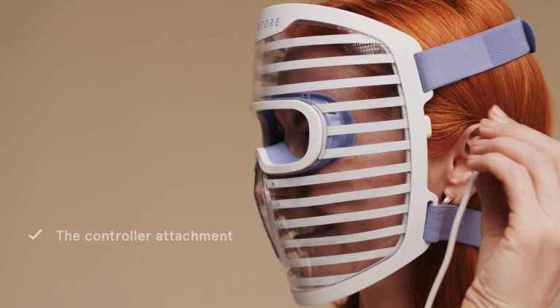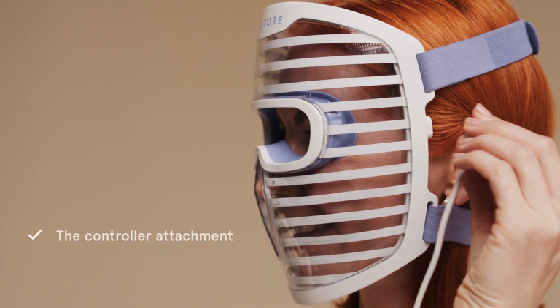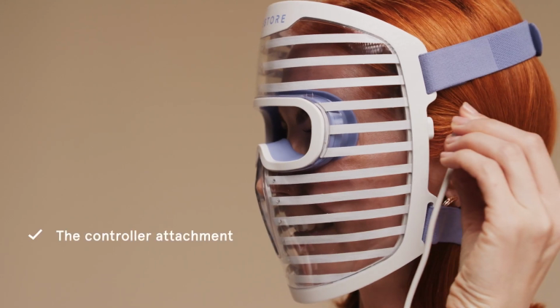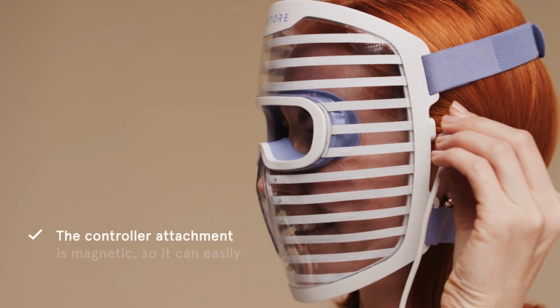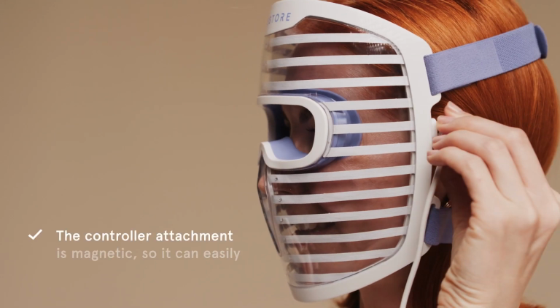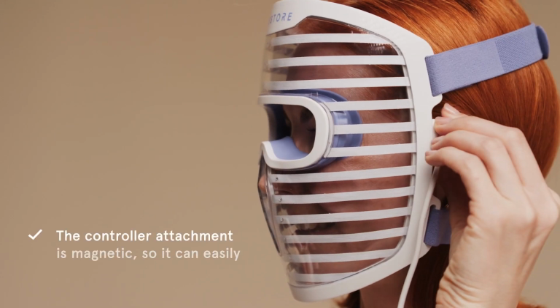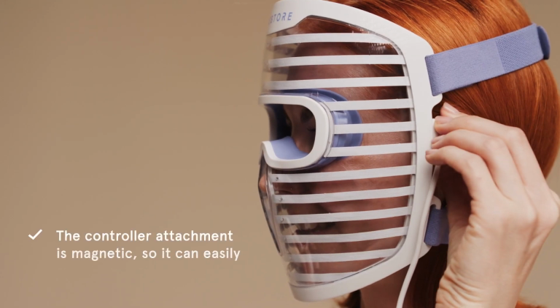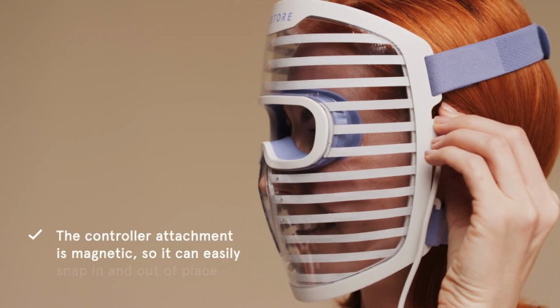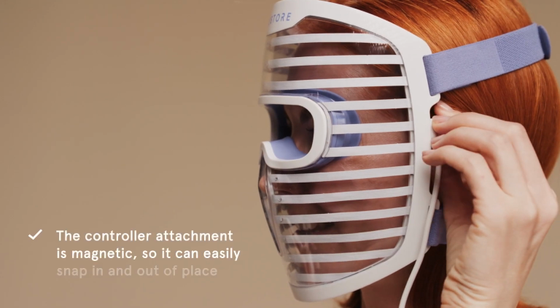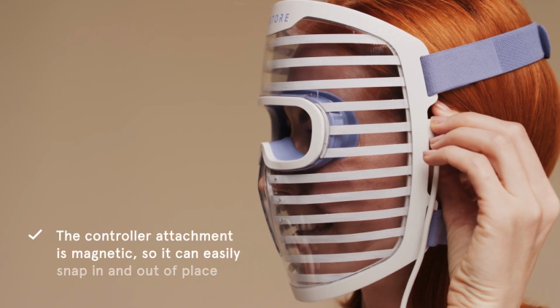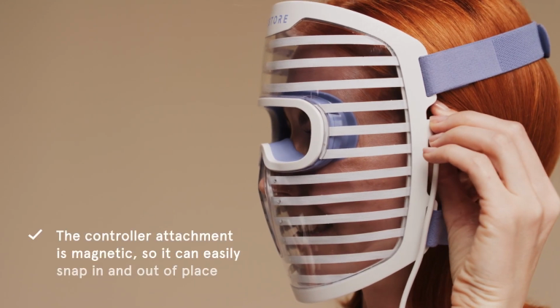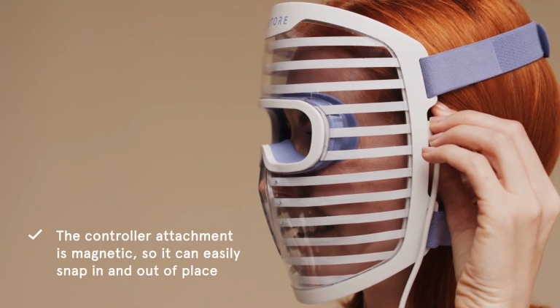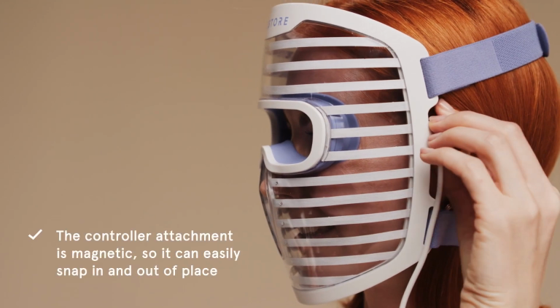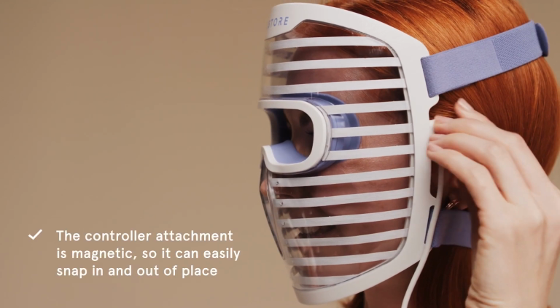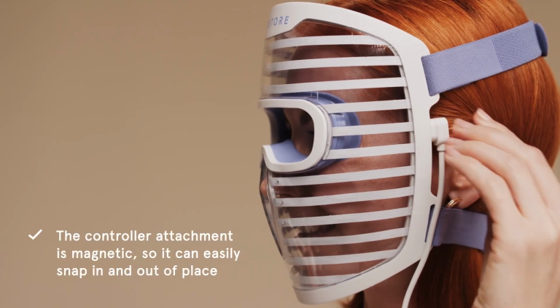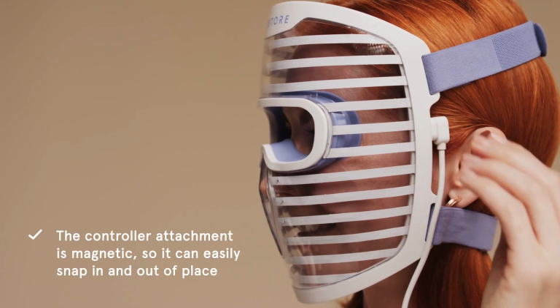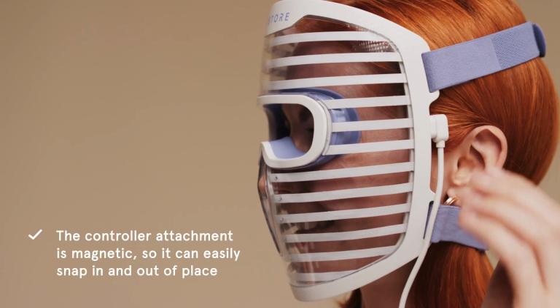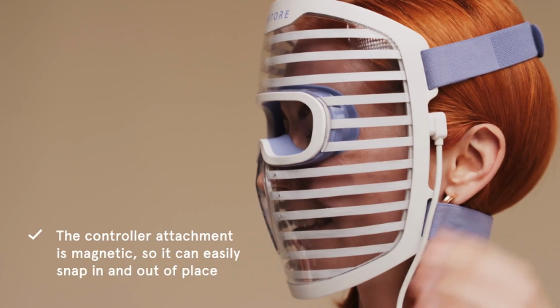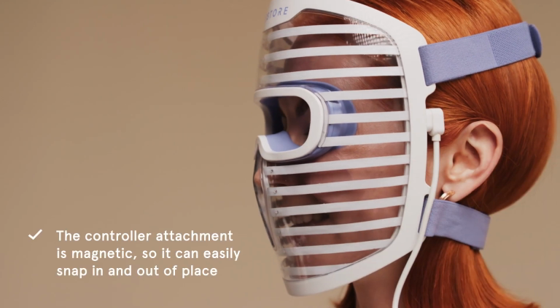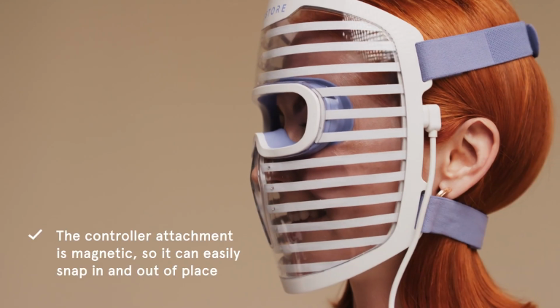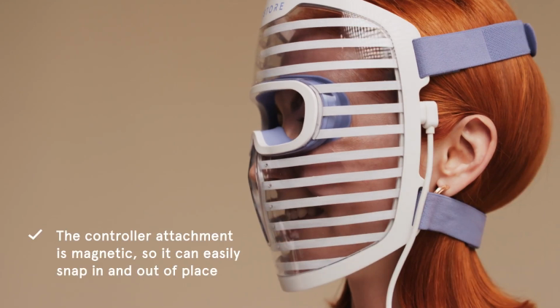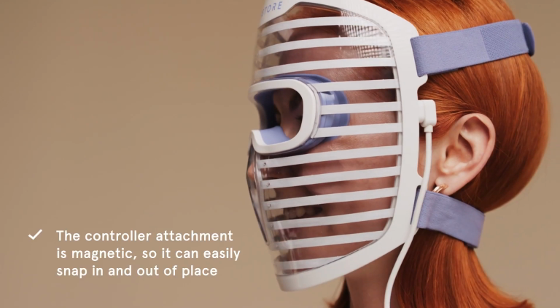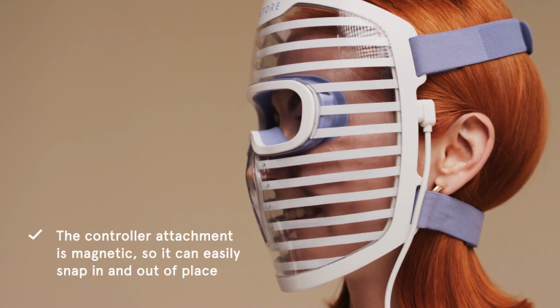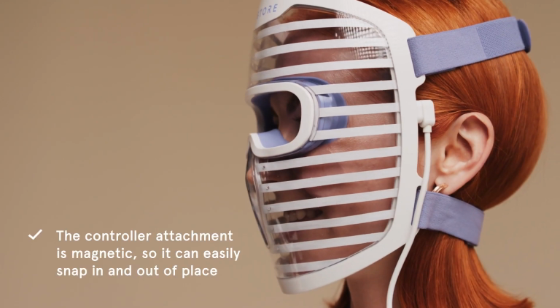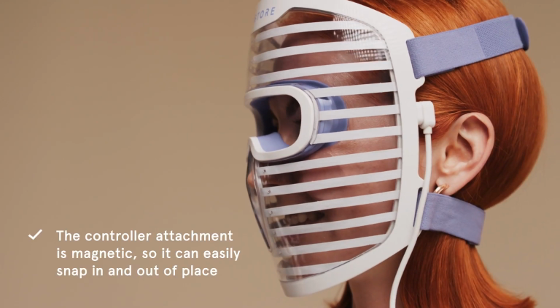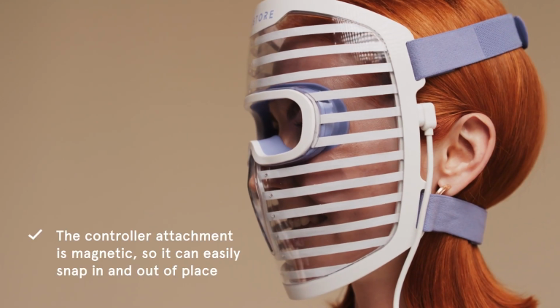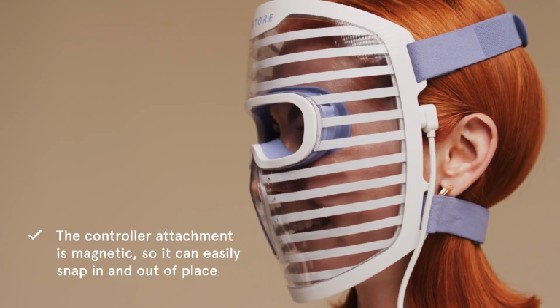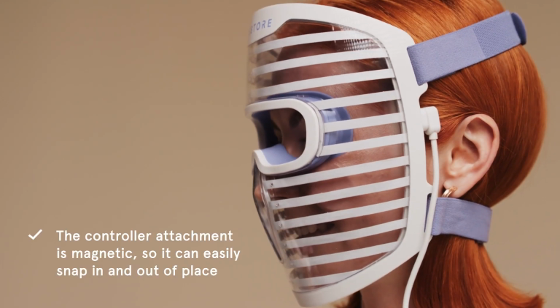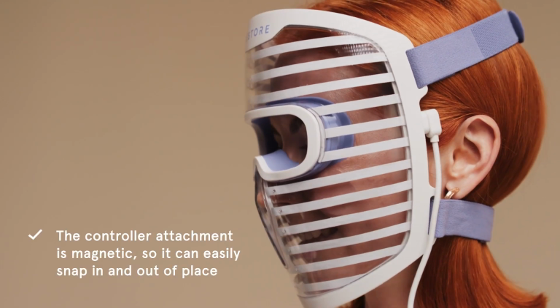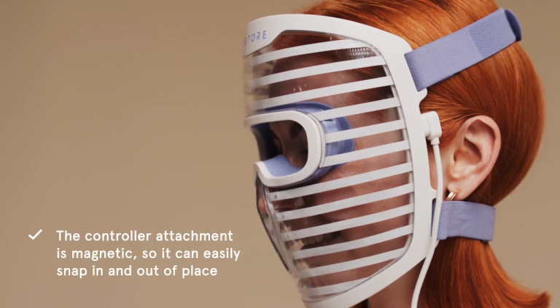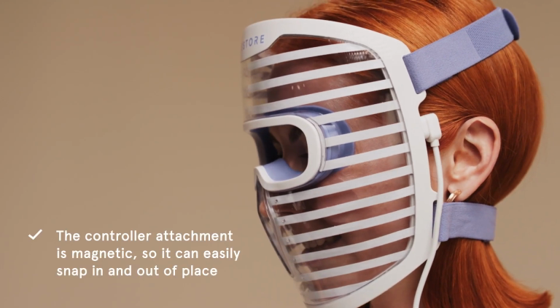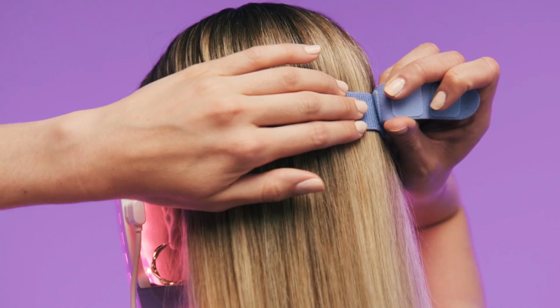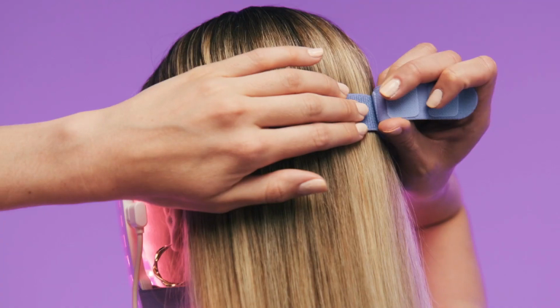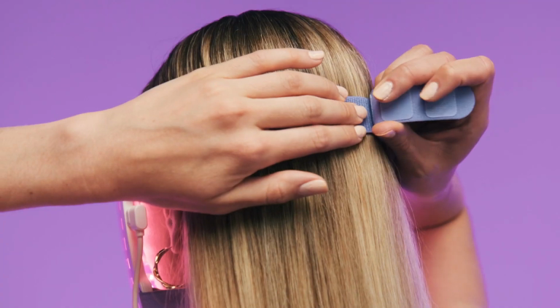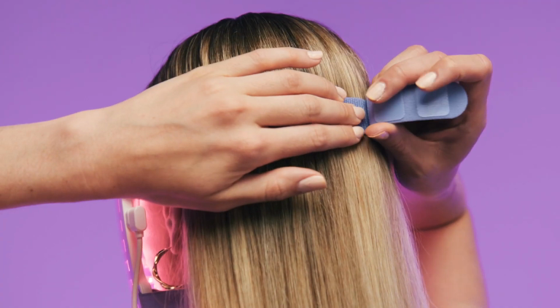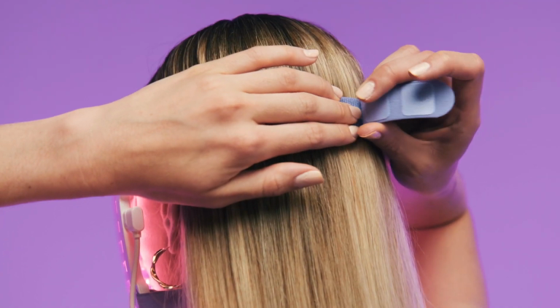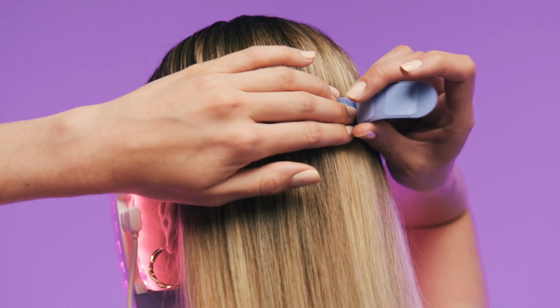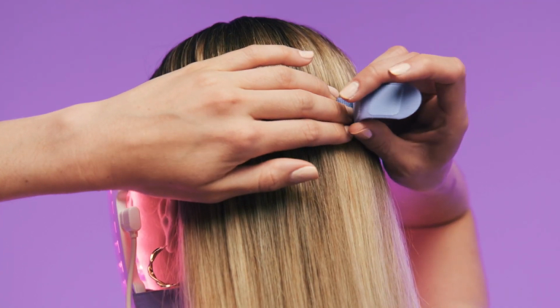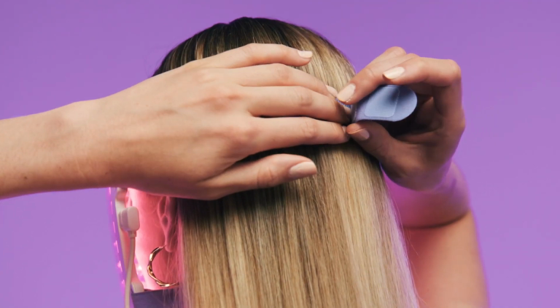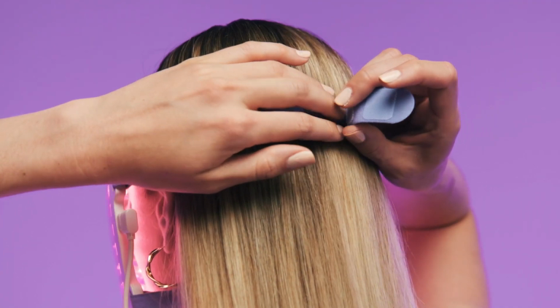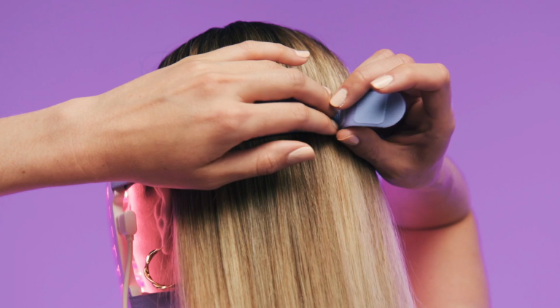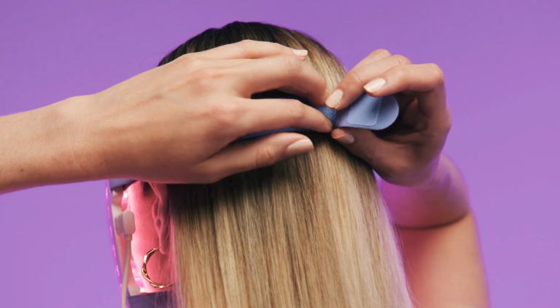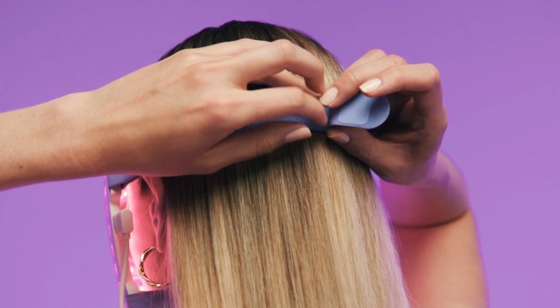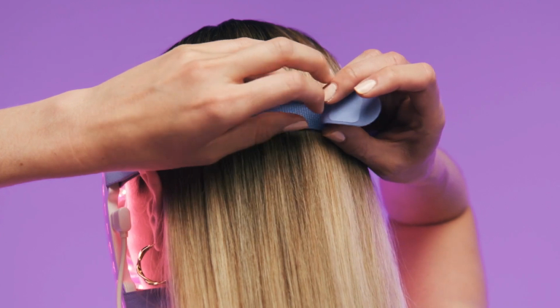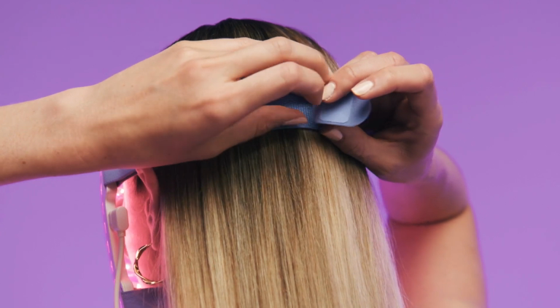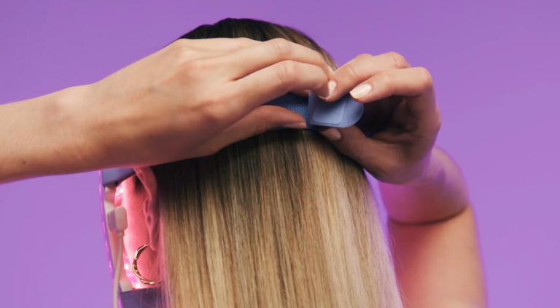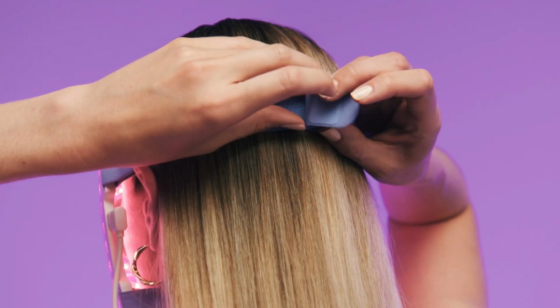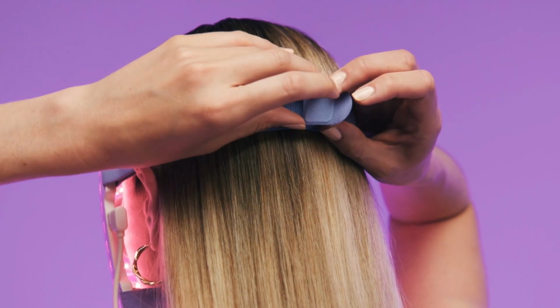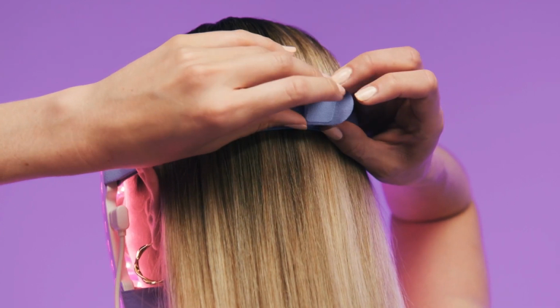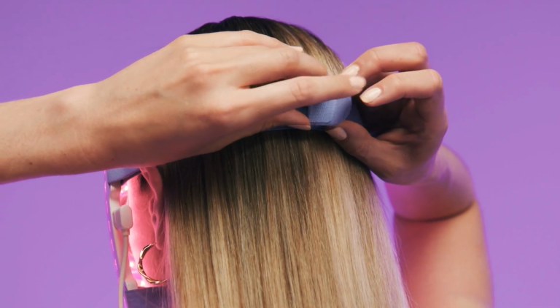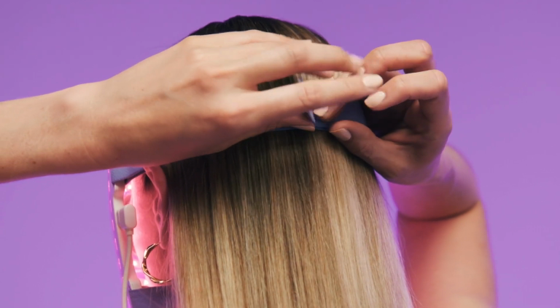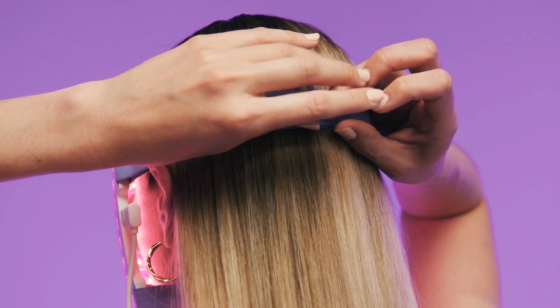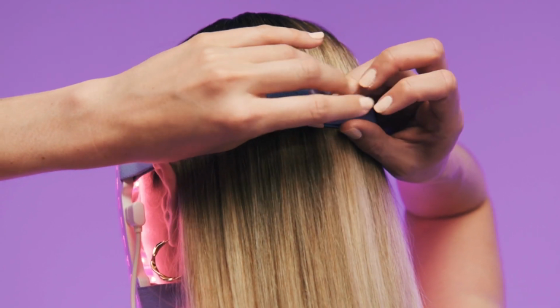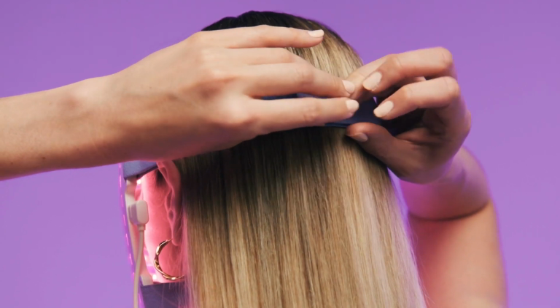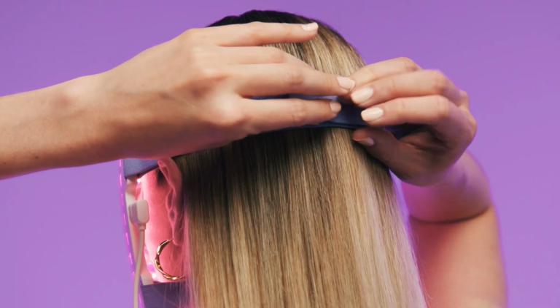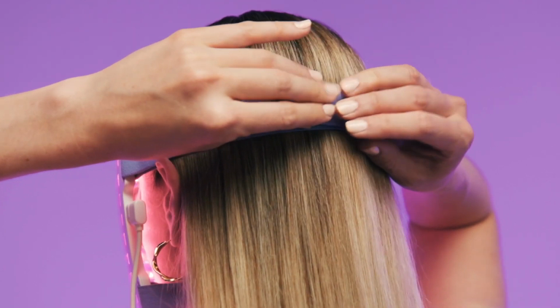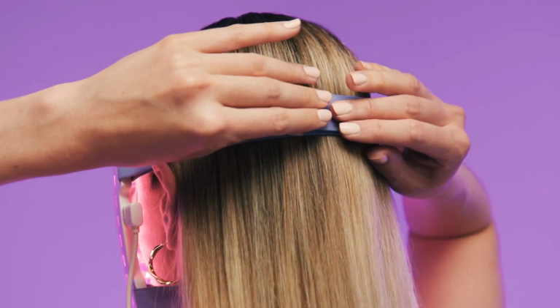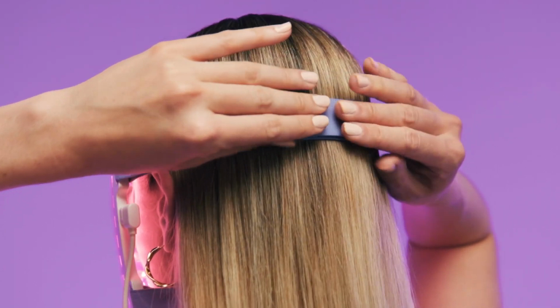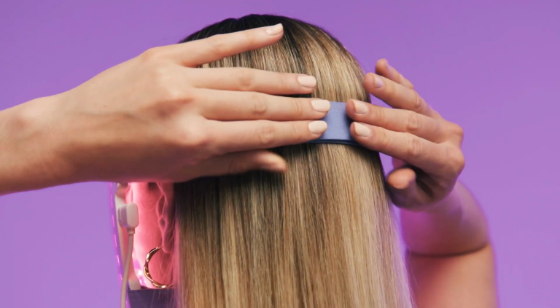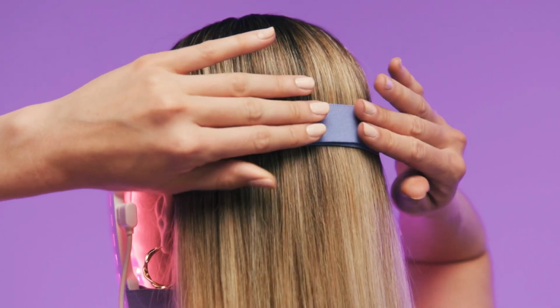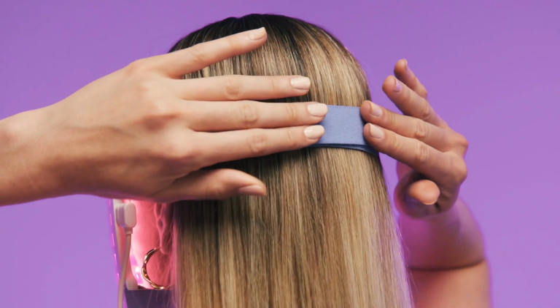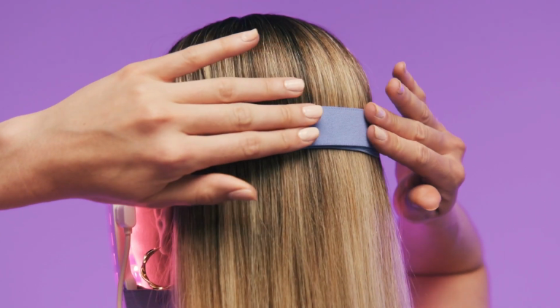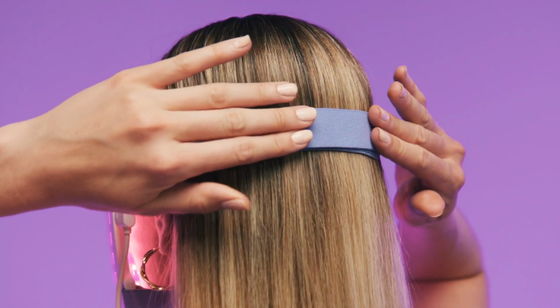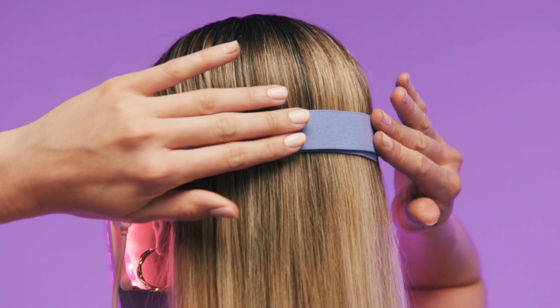Connect the mask and controller with the power cord, and attach the two parts of the forehead strap to the mask. Then attach the lower strap as well.